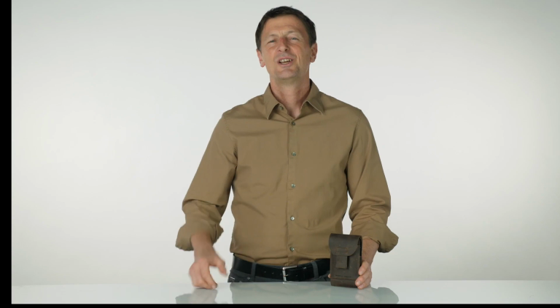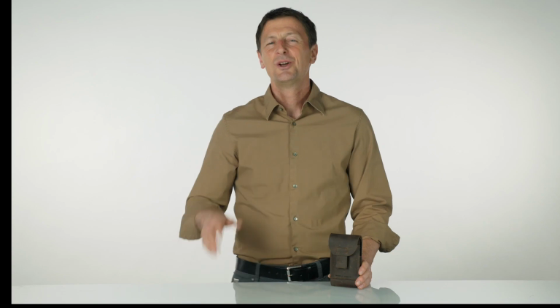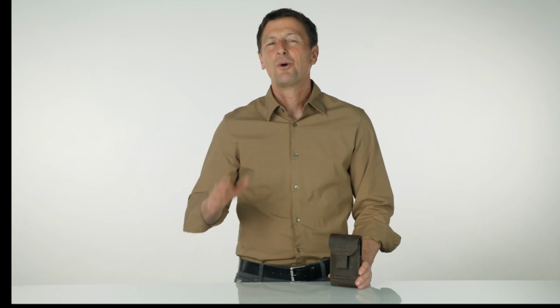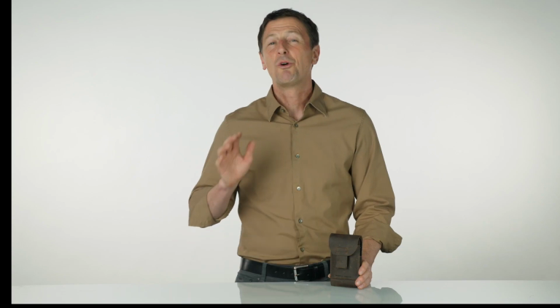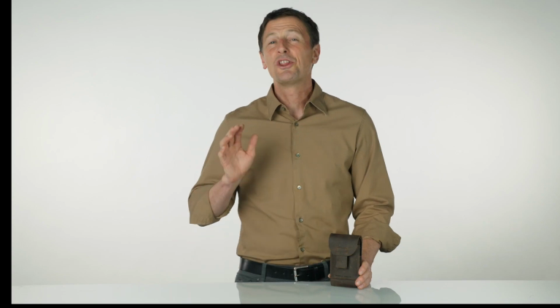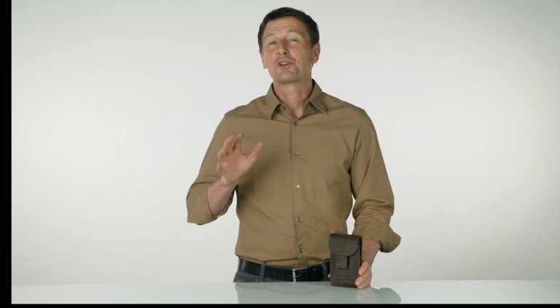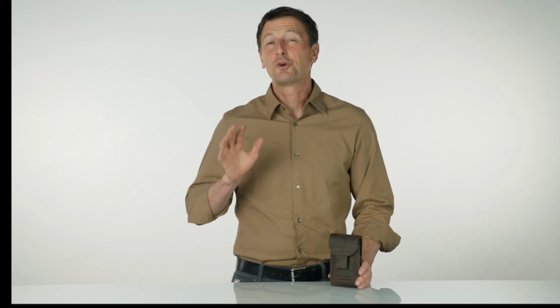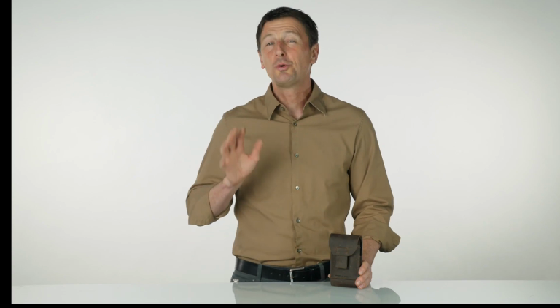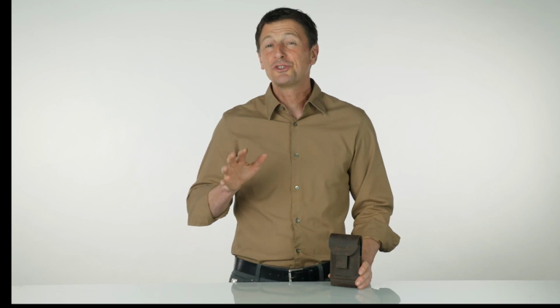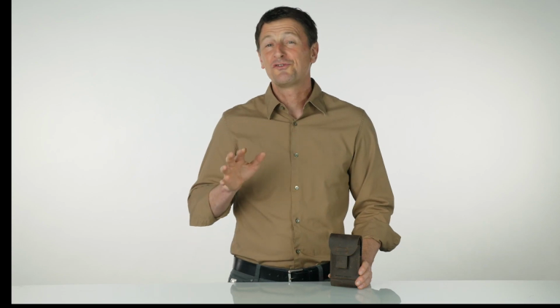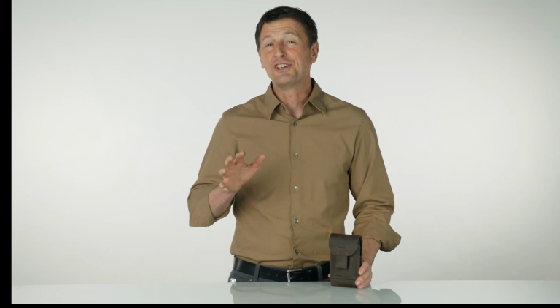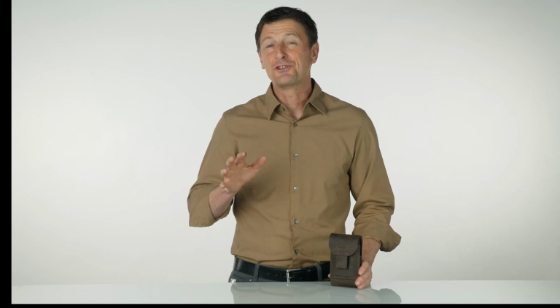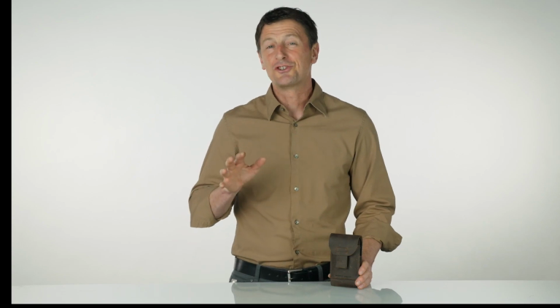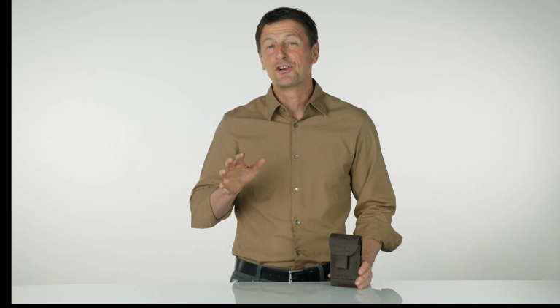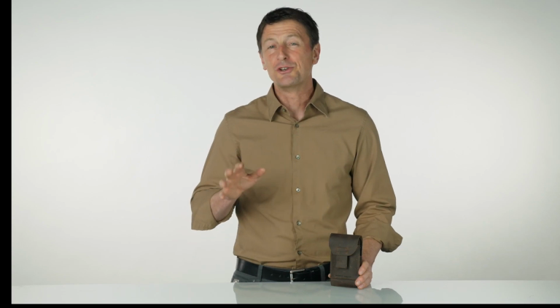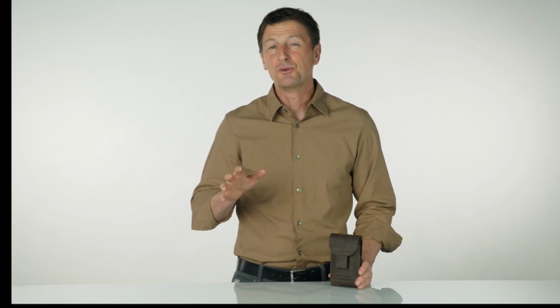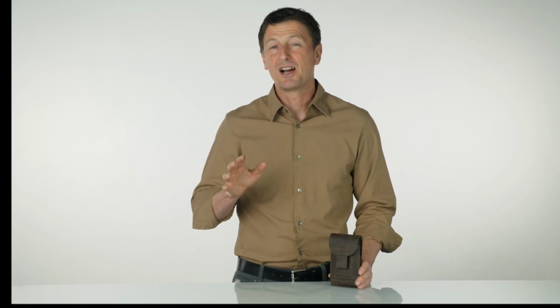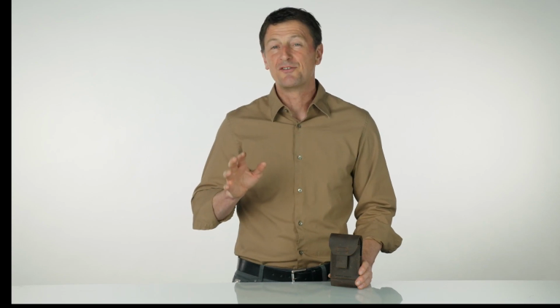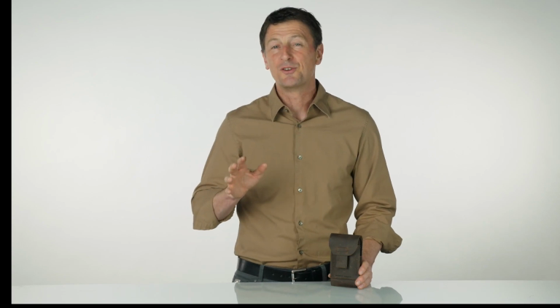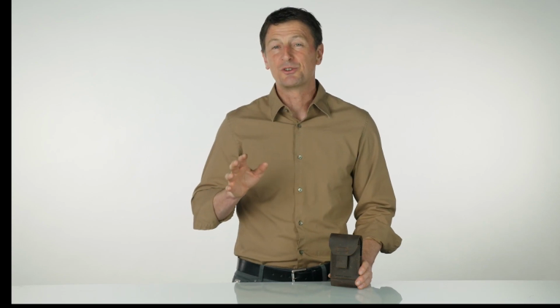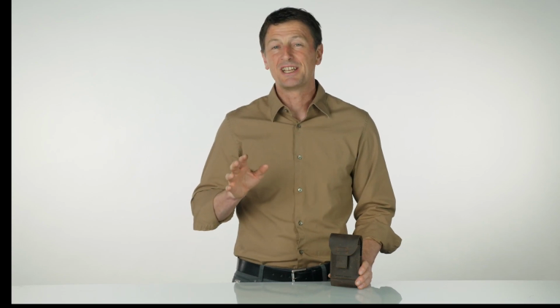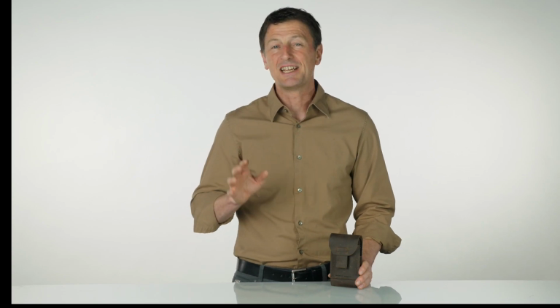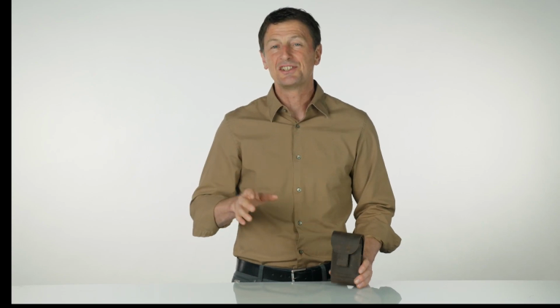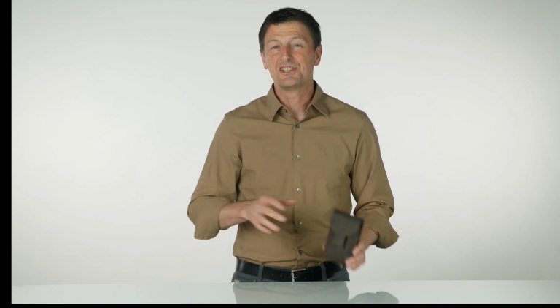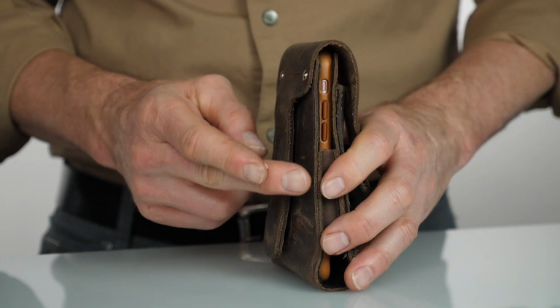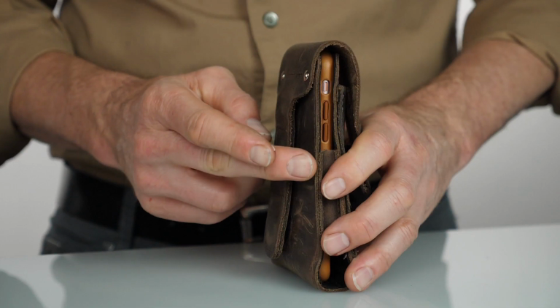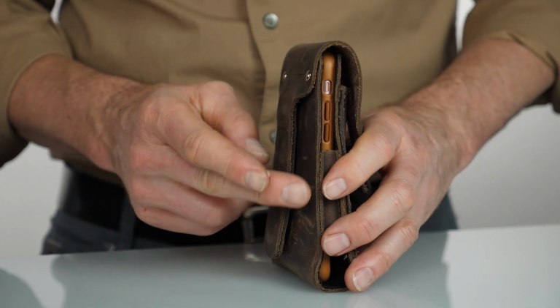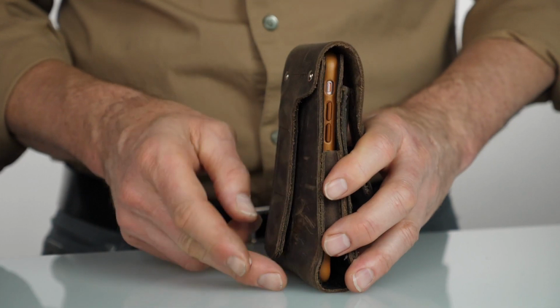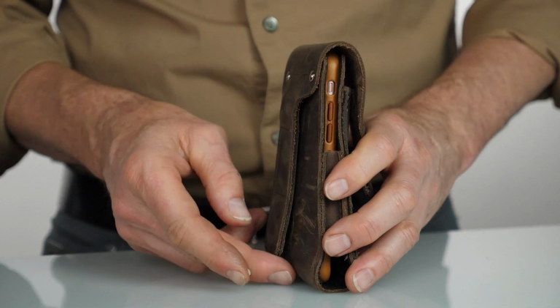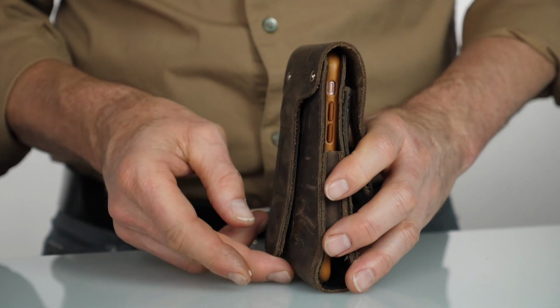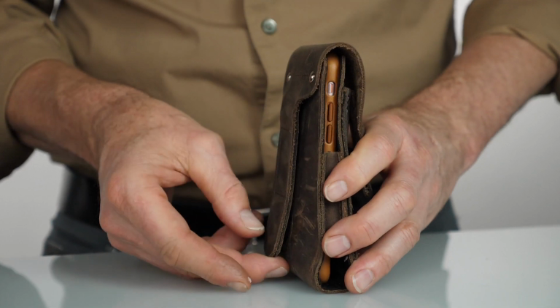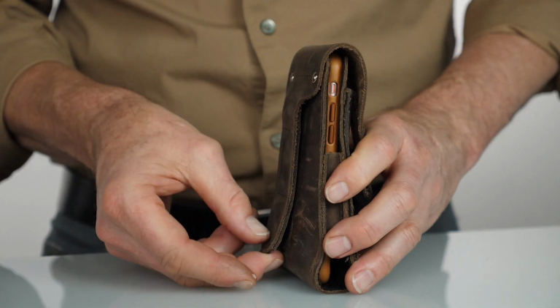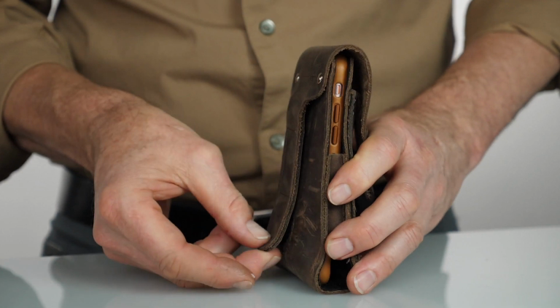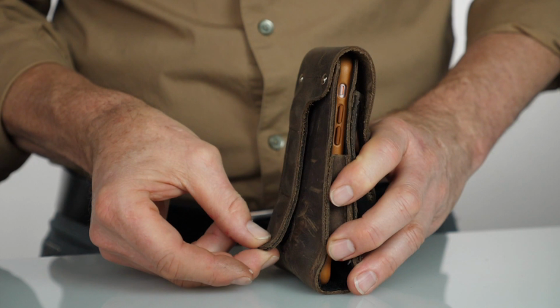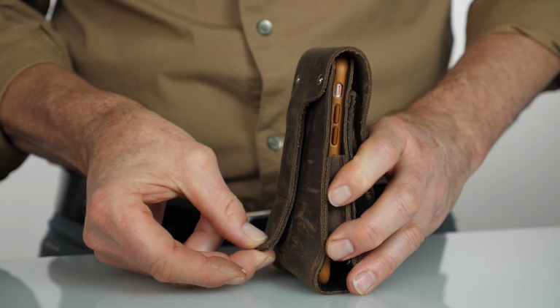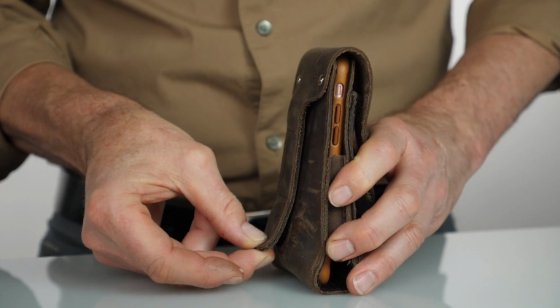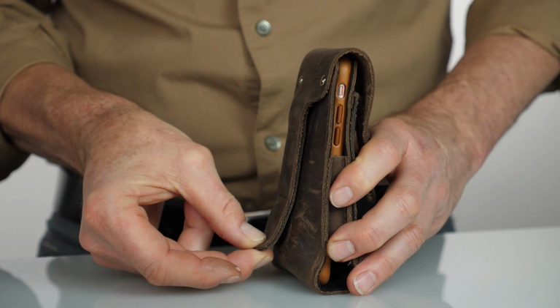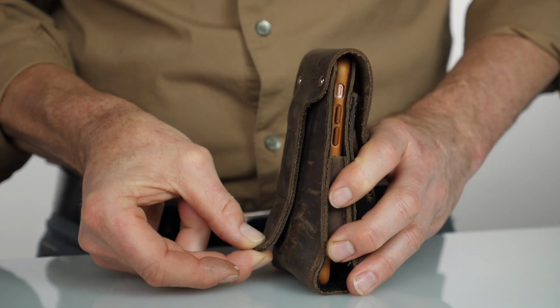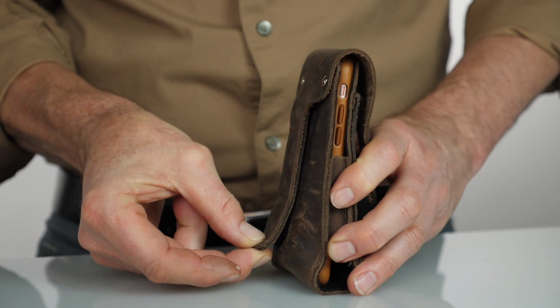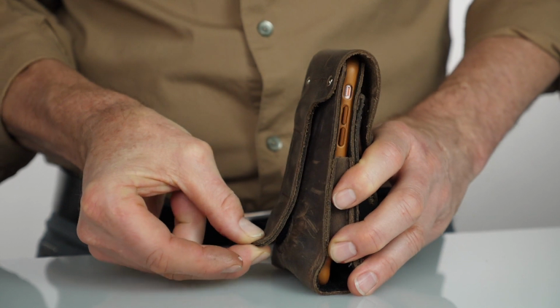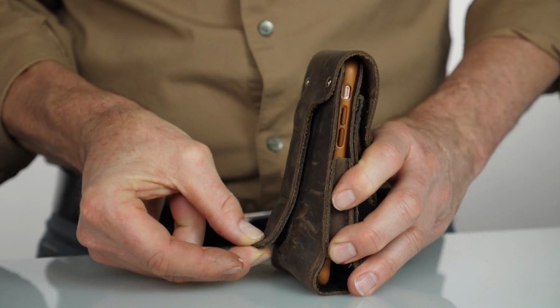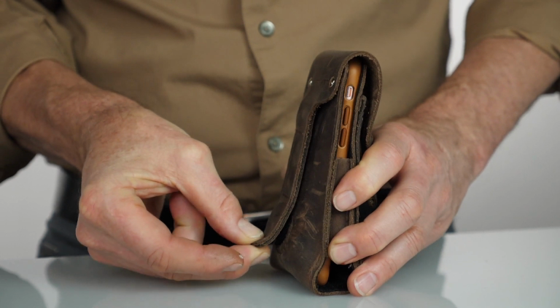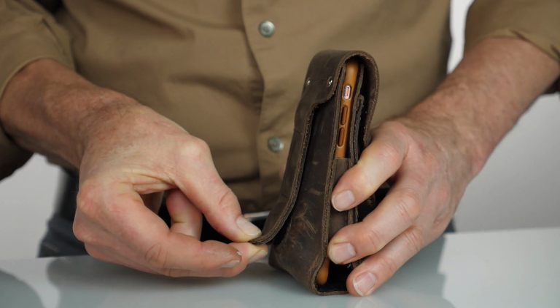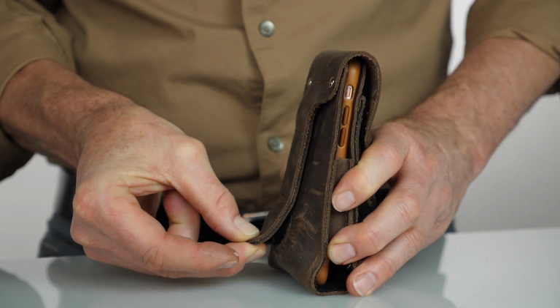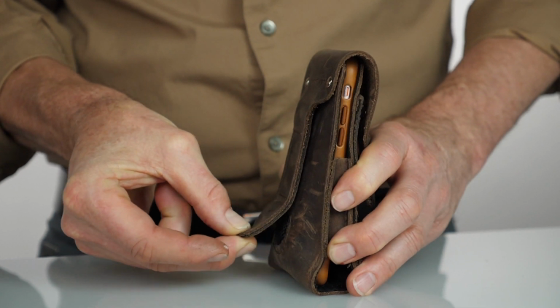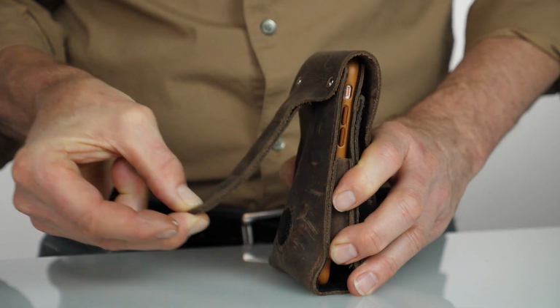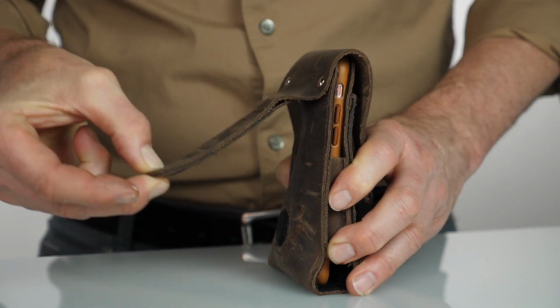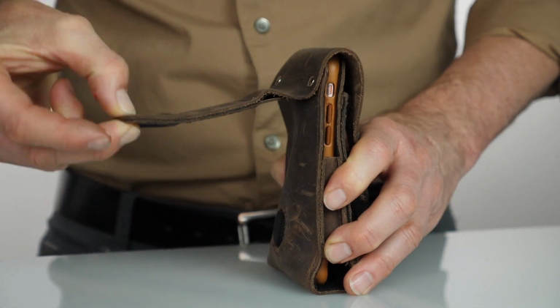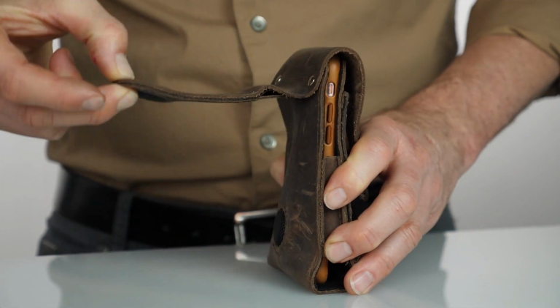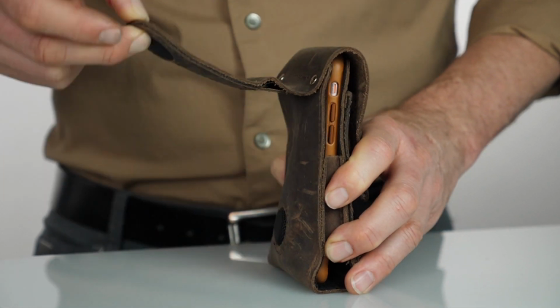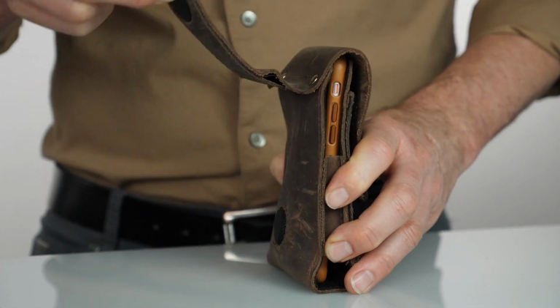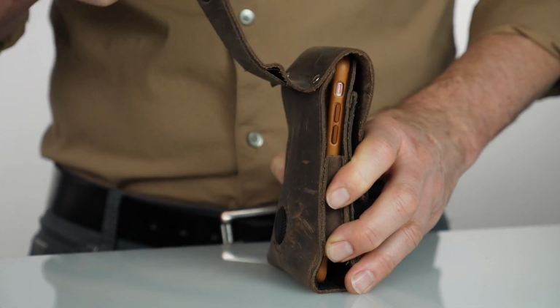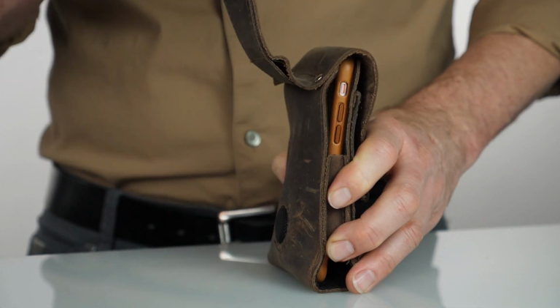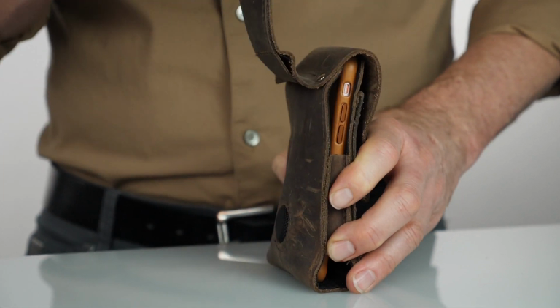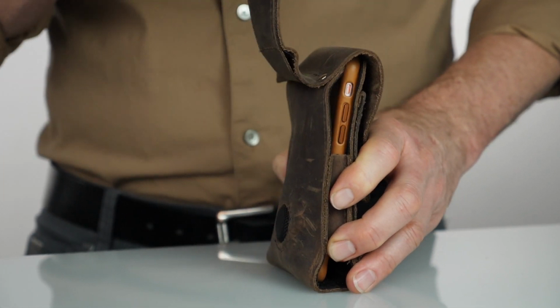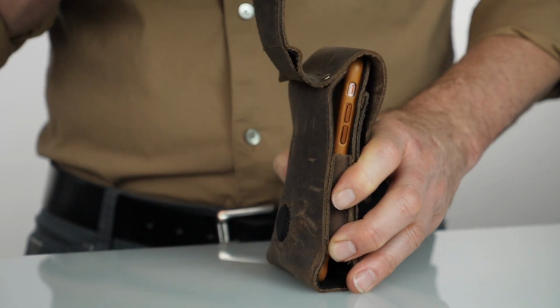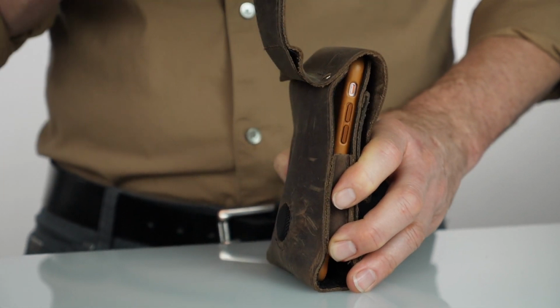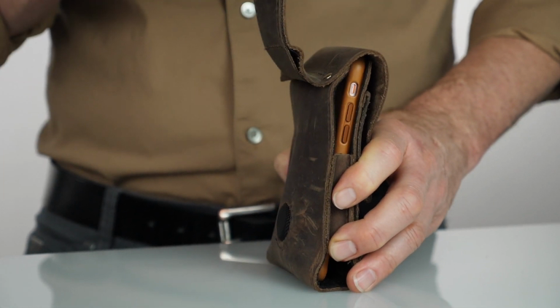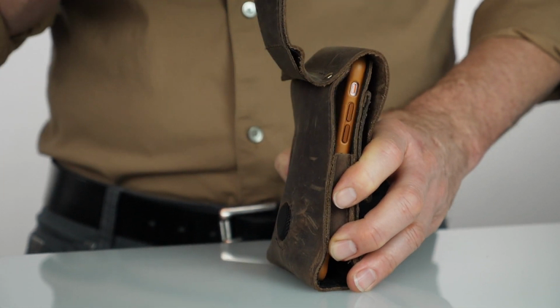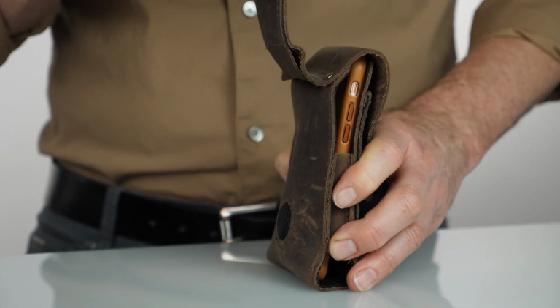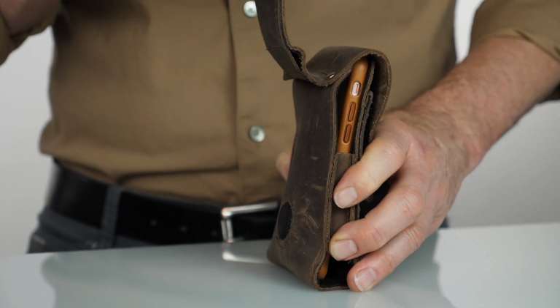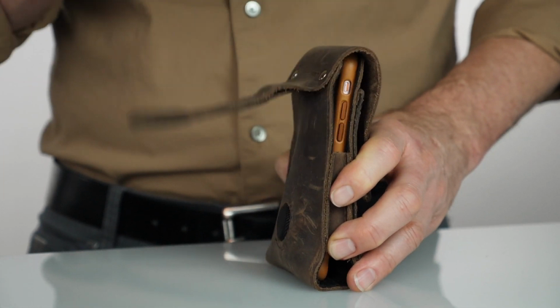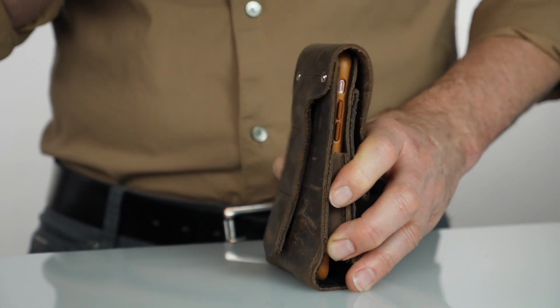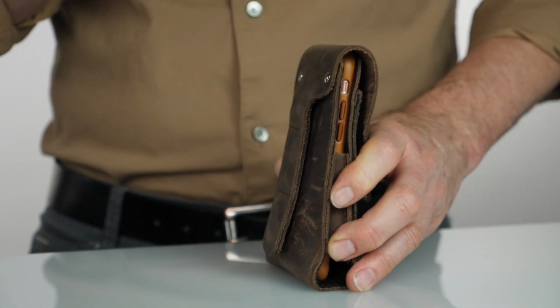One of the coolest features on our new iPhone case is the secure magnetic connector, because it securely connects in so many ways.